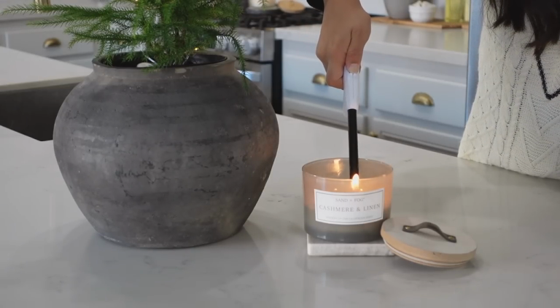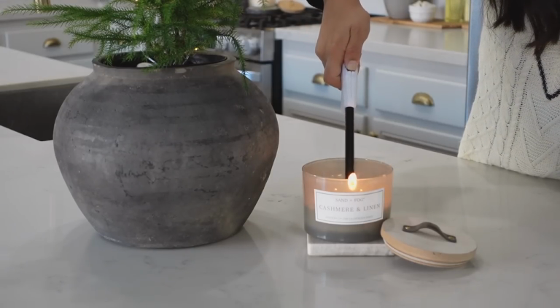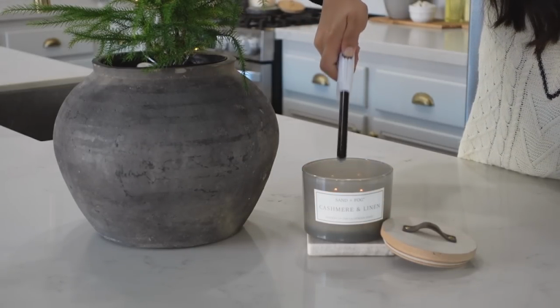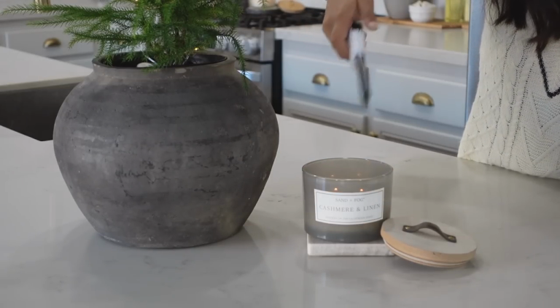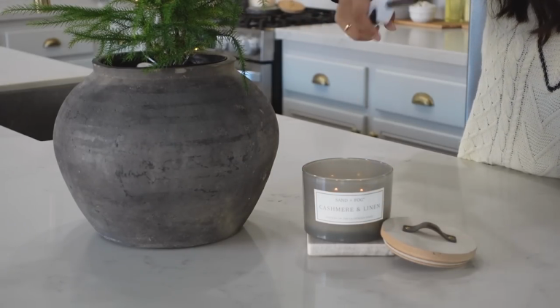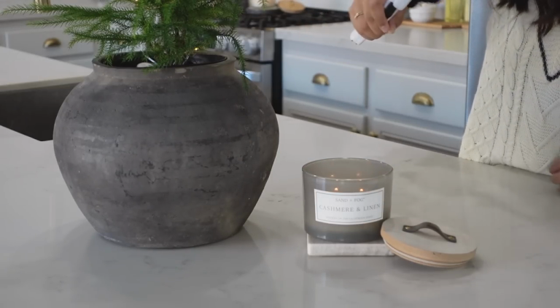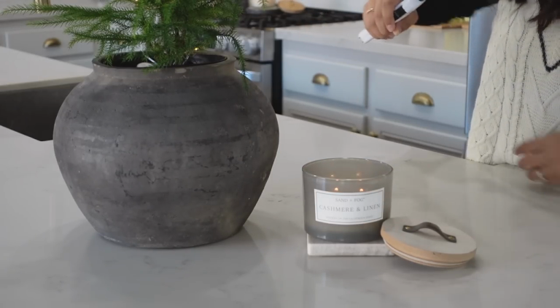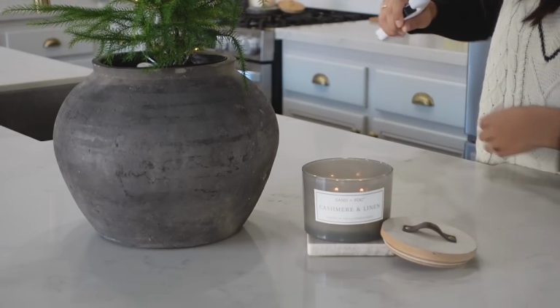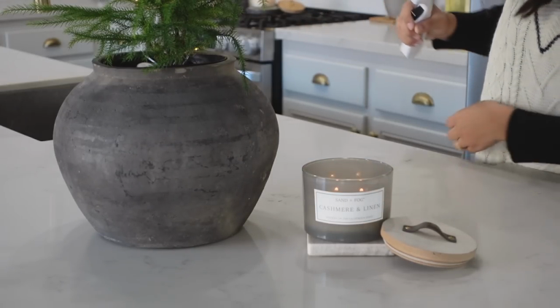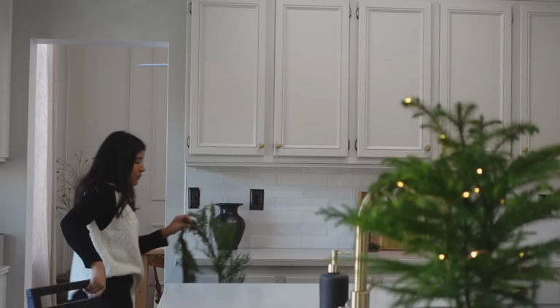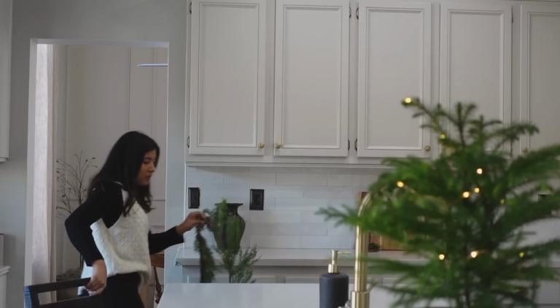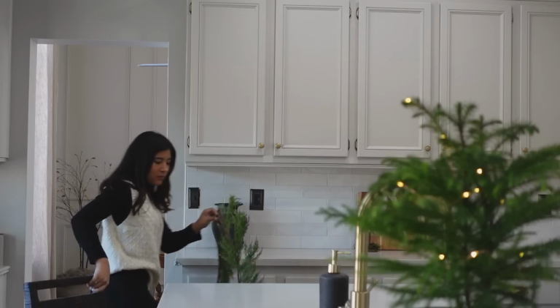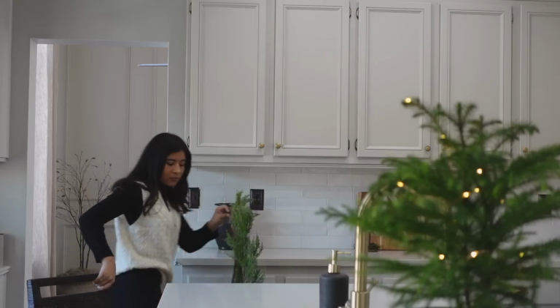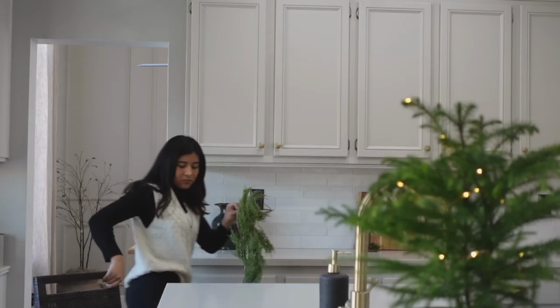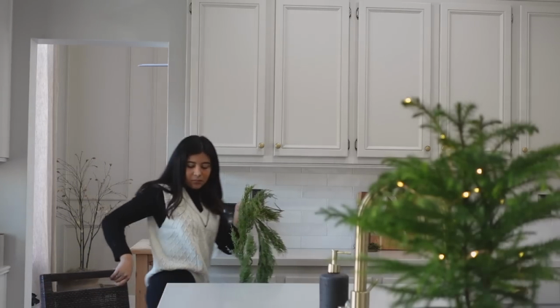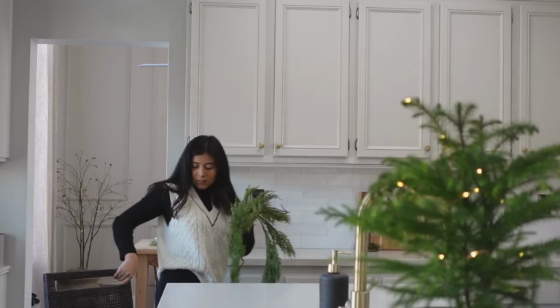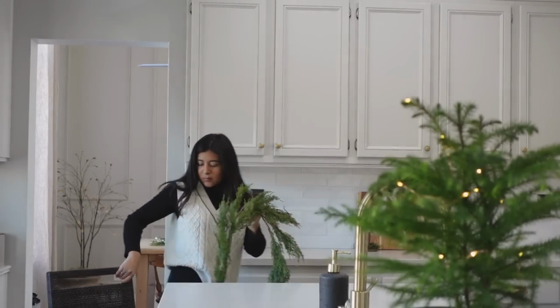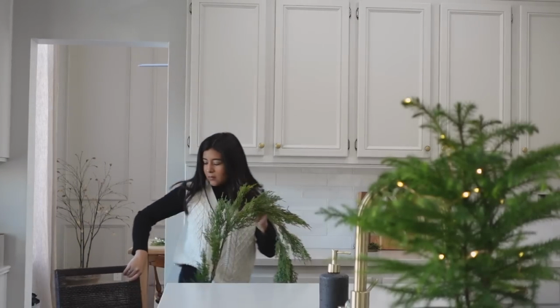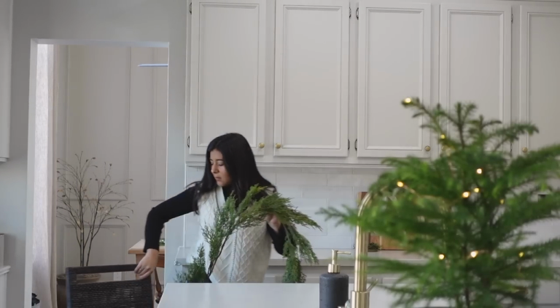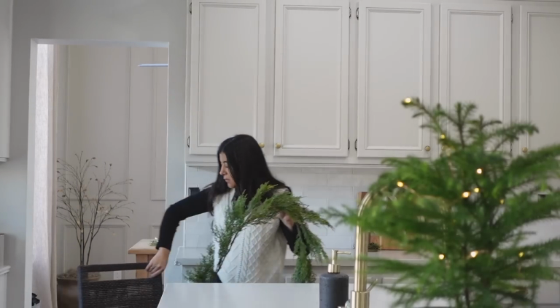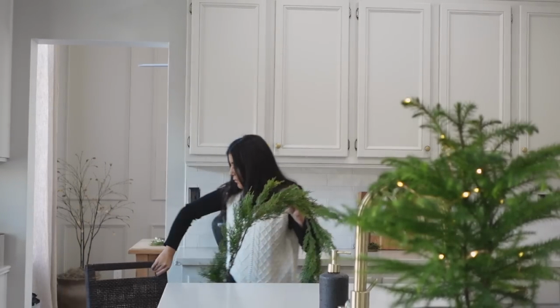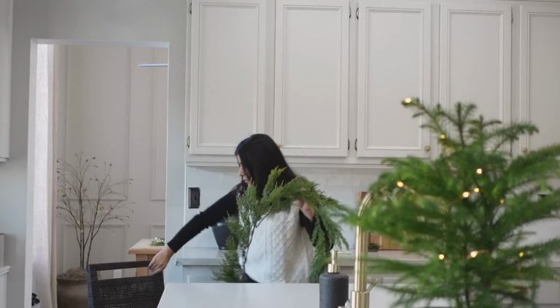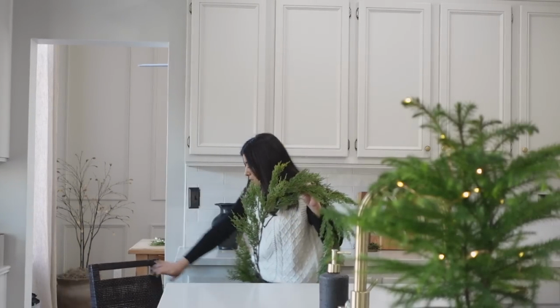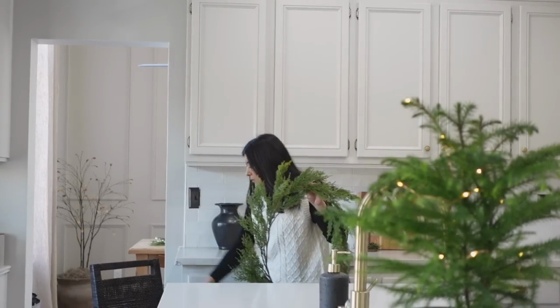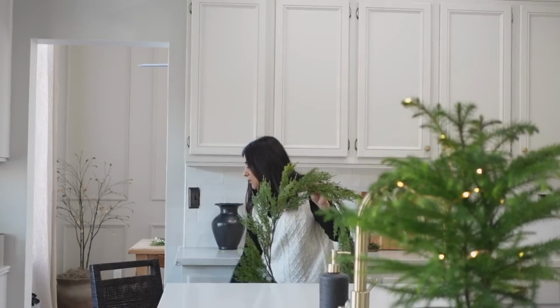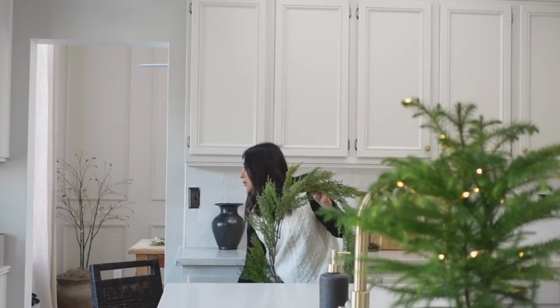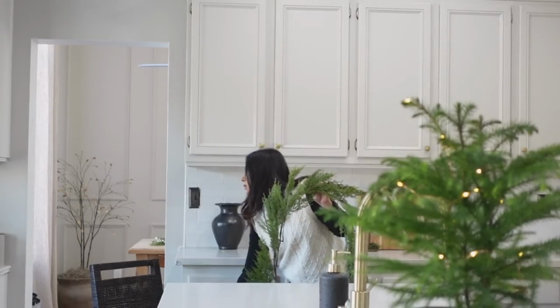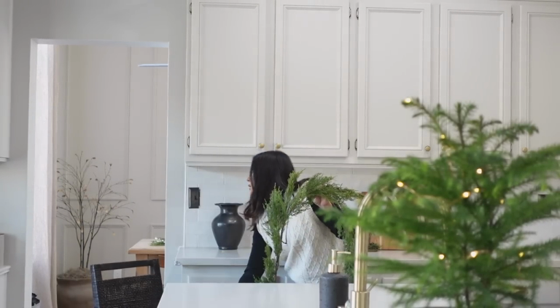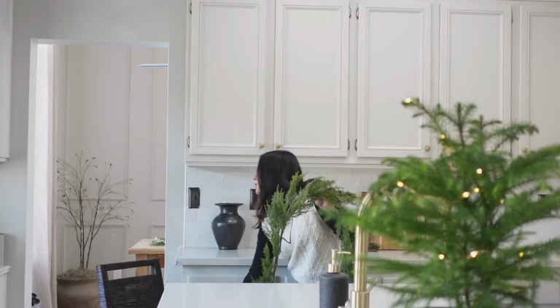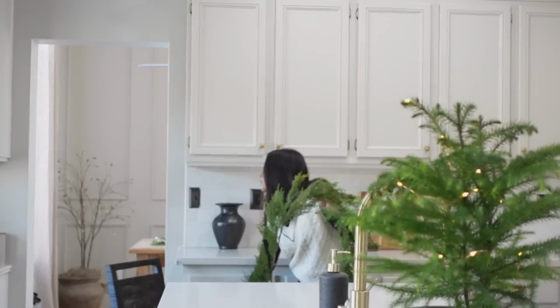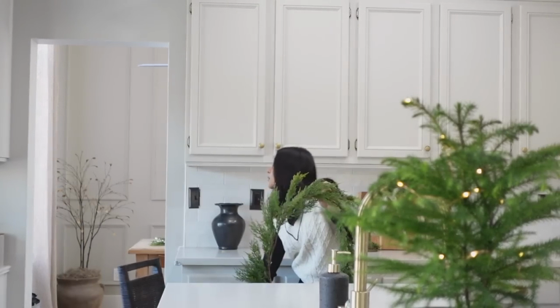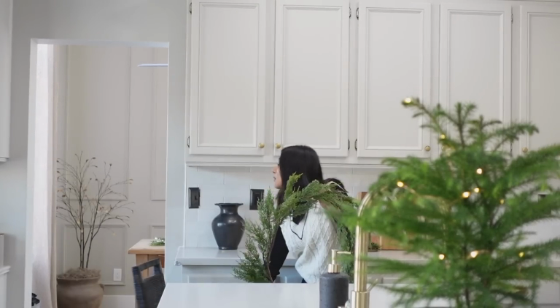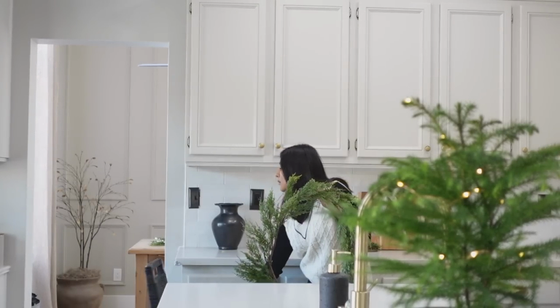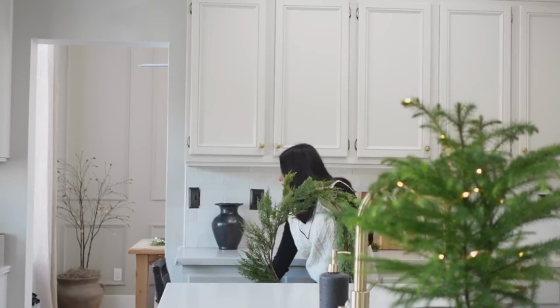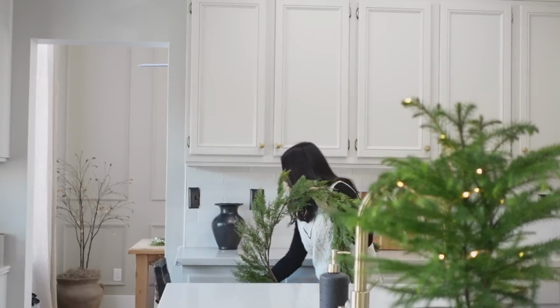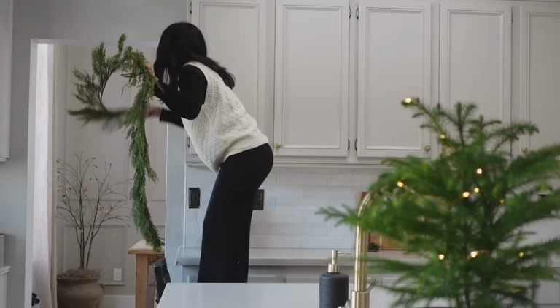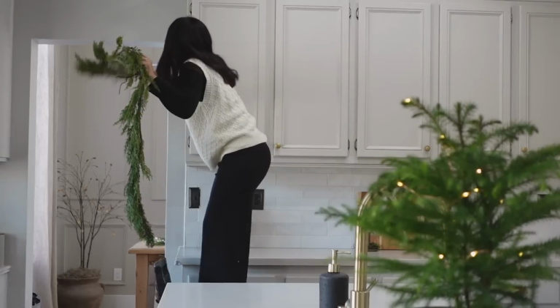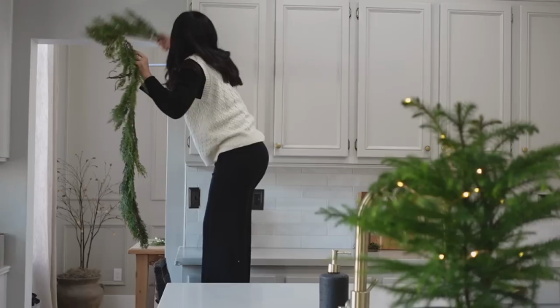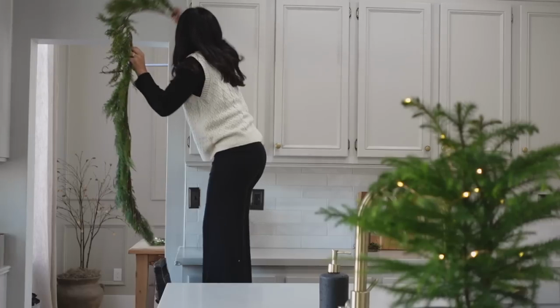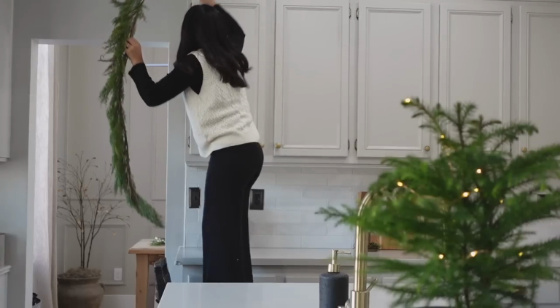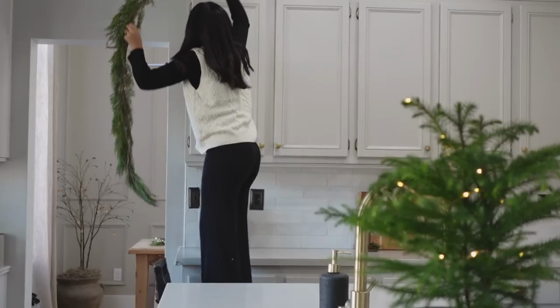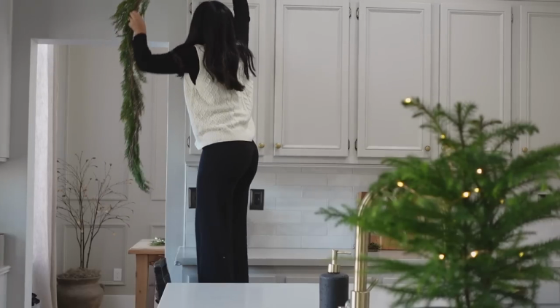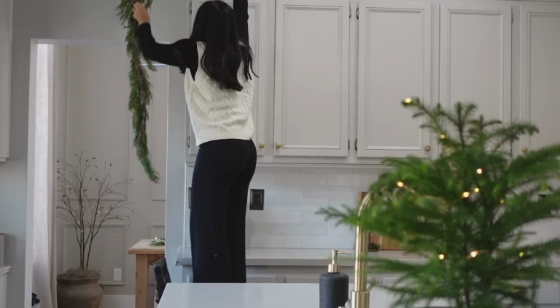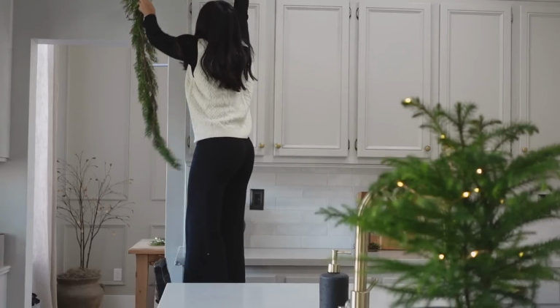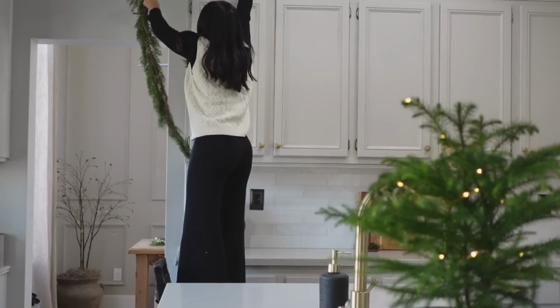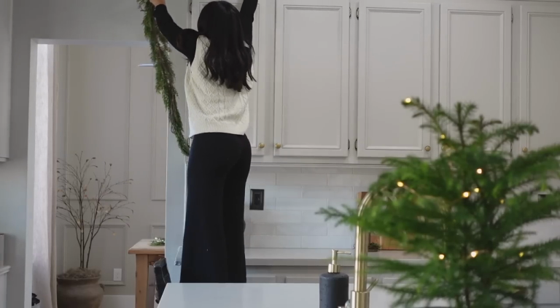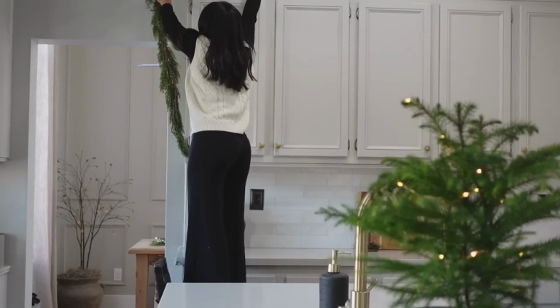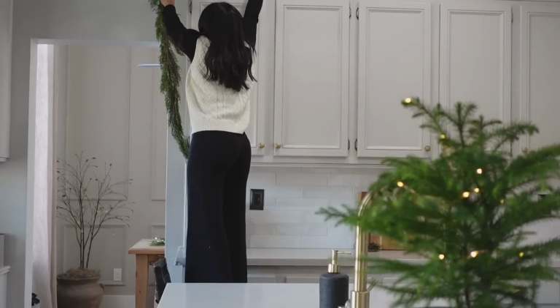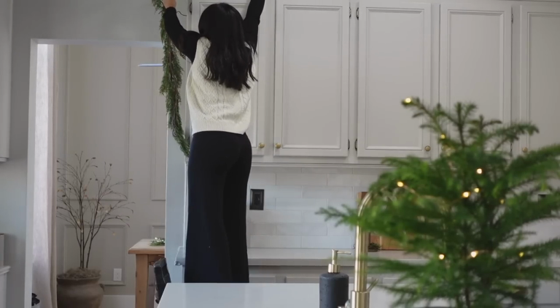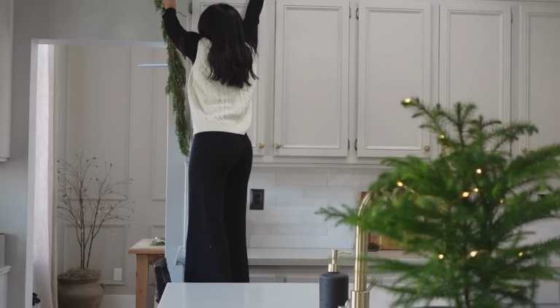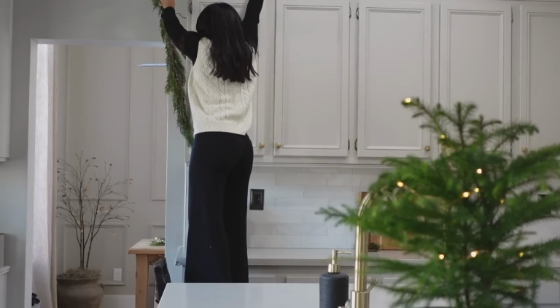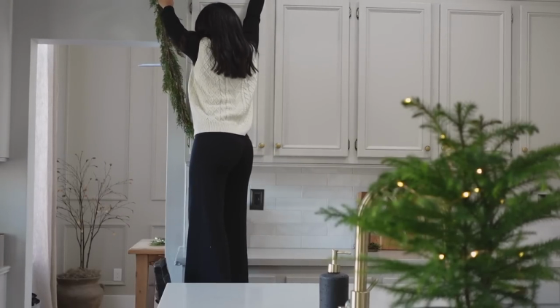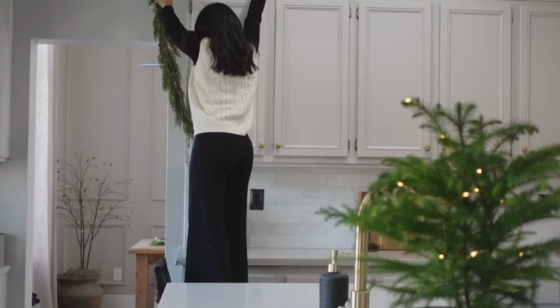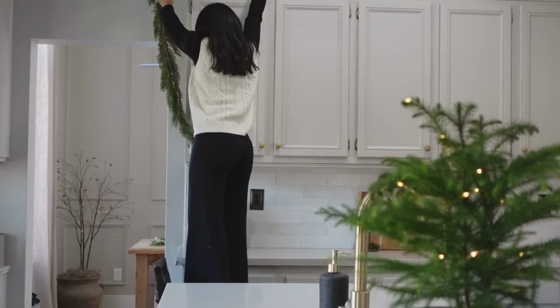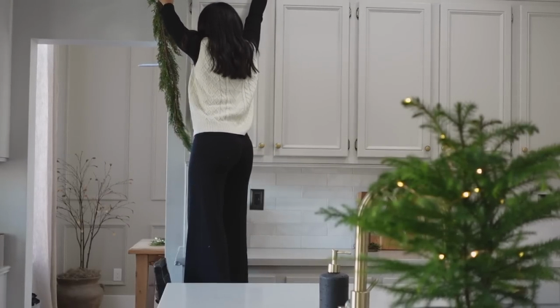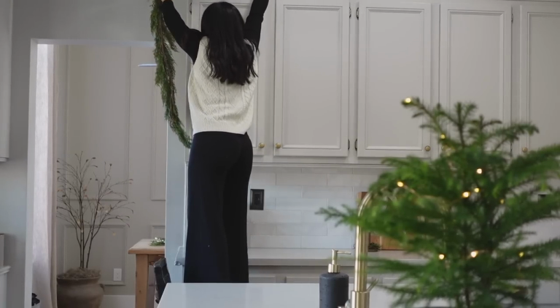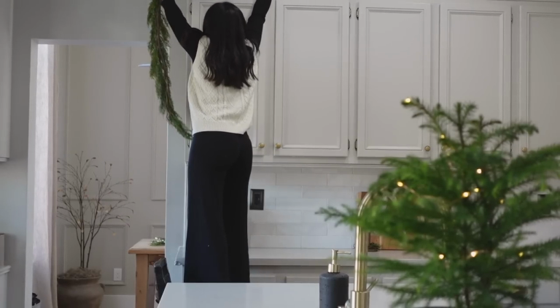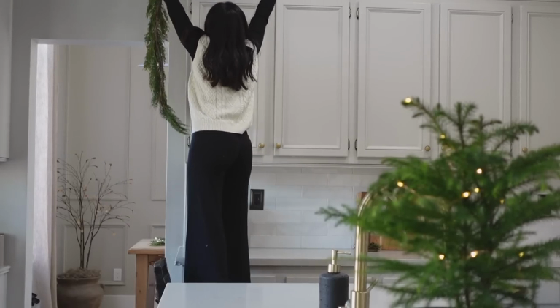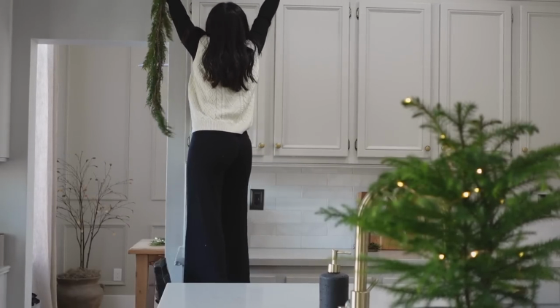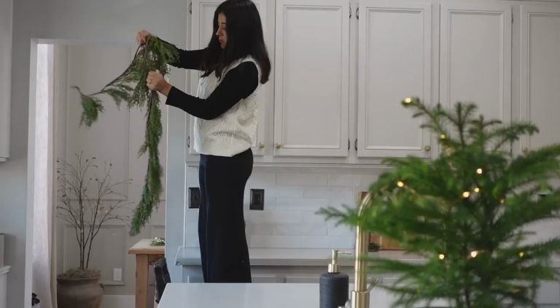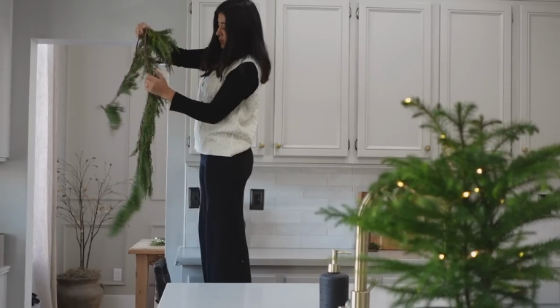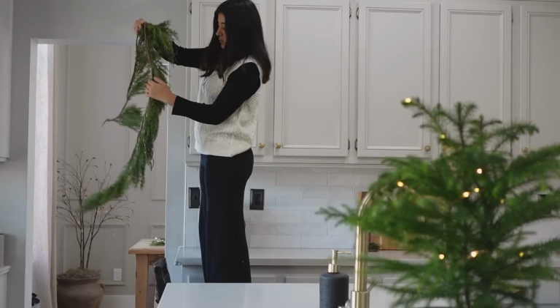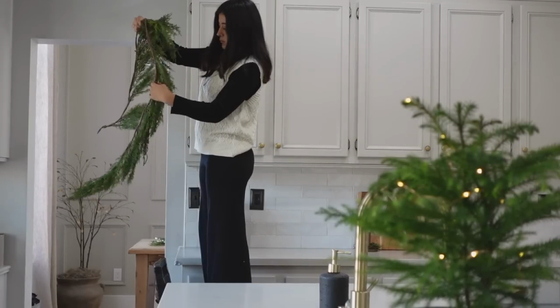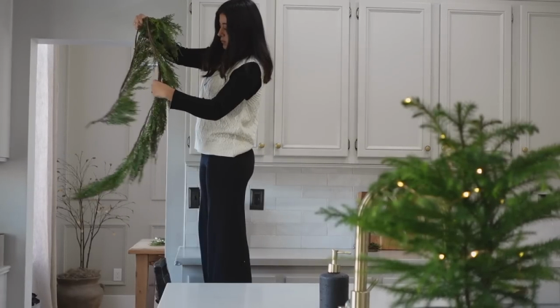I really wanted to tie everything together, so I decided to add this garland over my cabinets, and I think it really tied everything together.